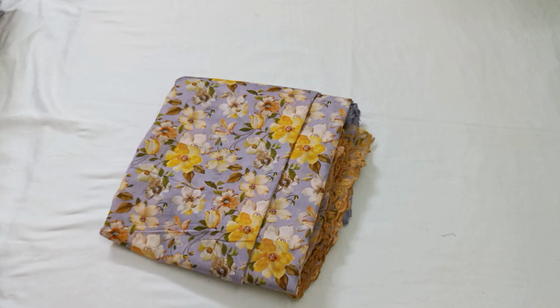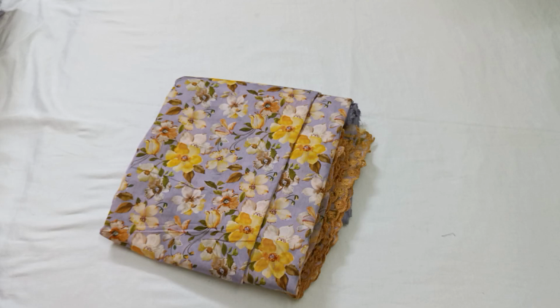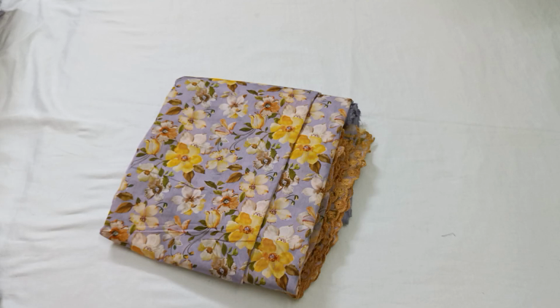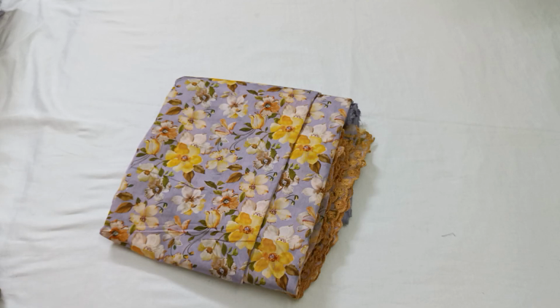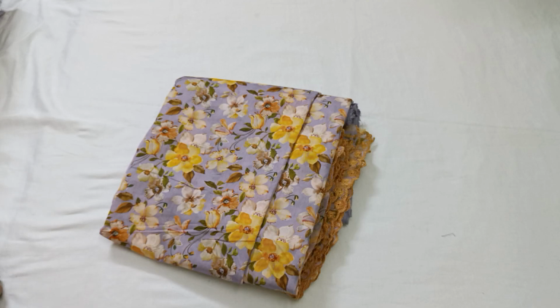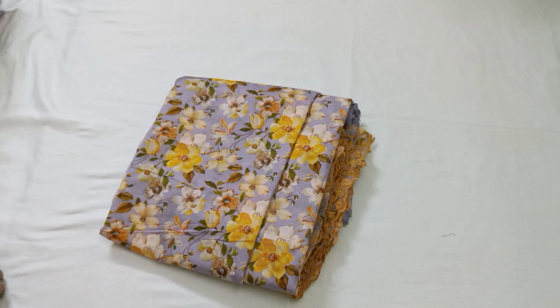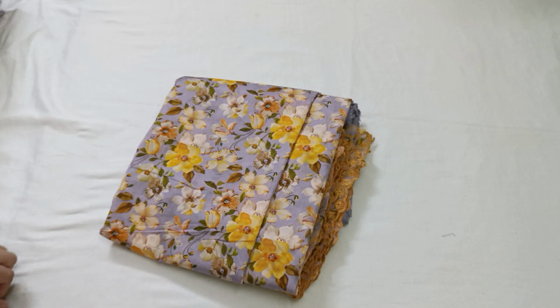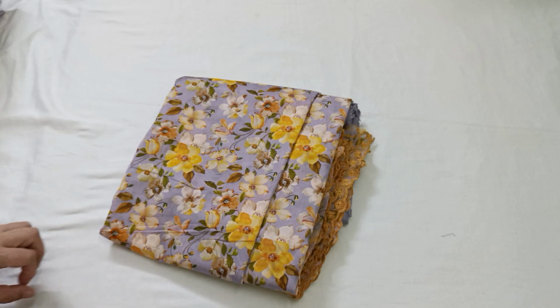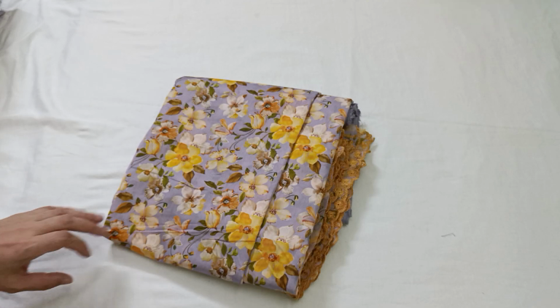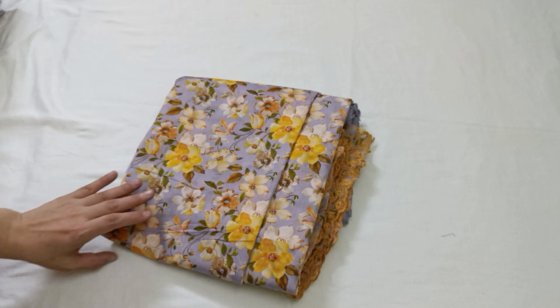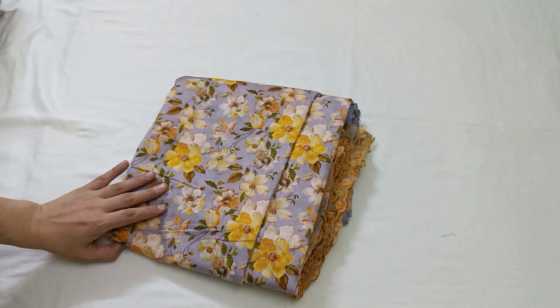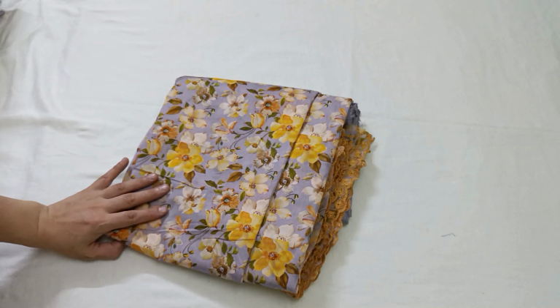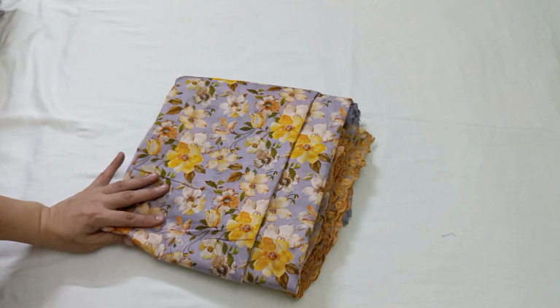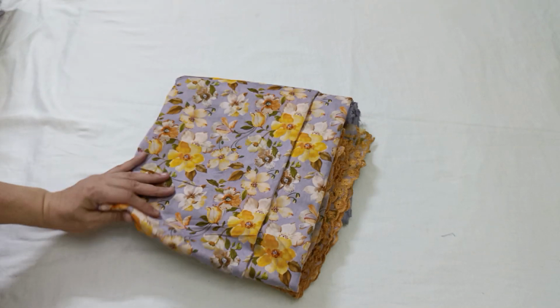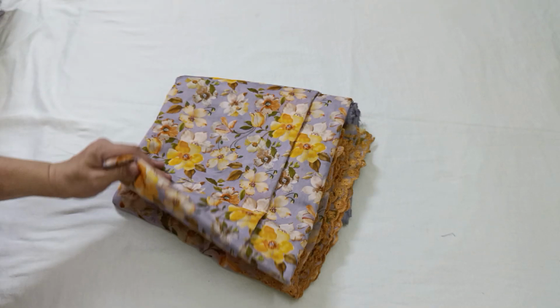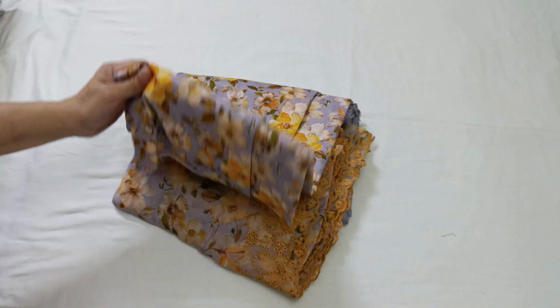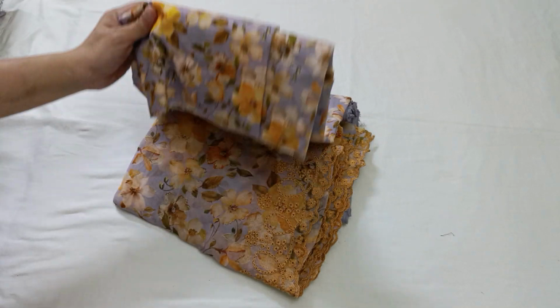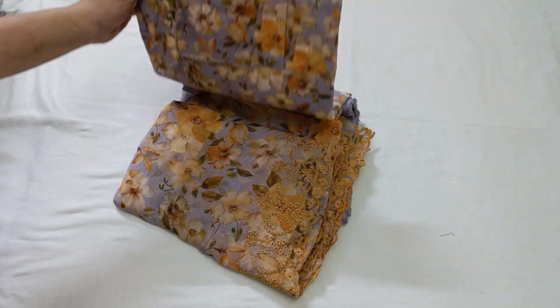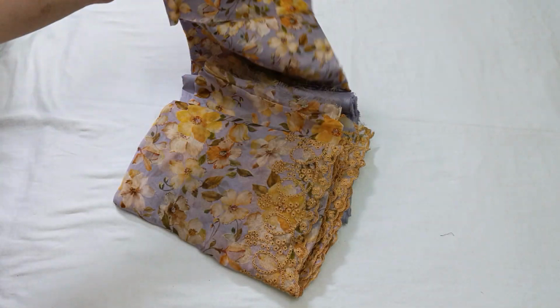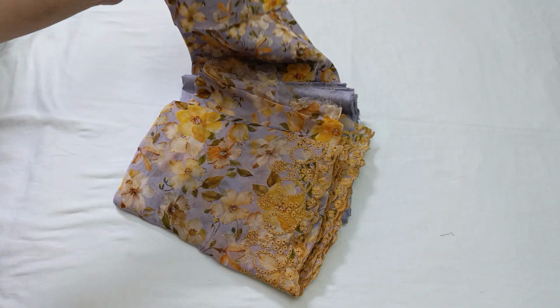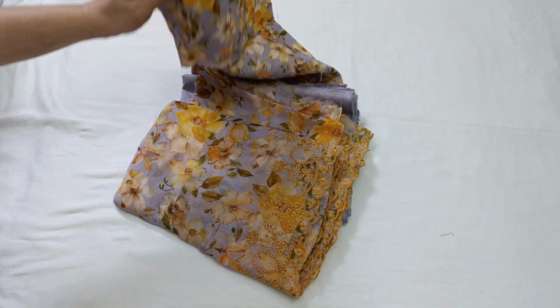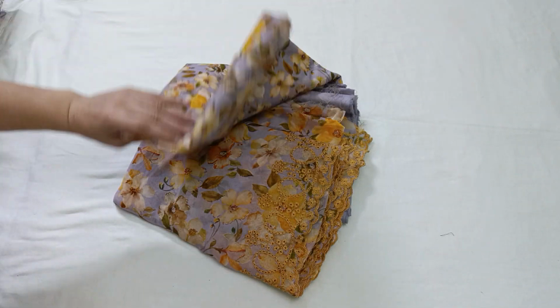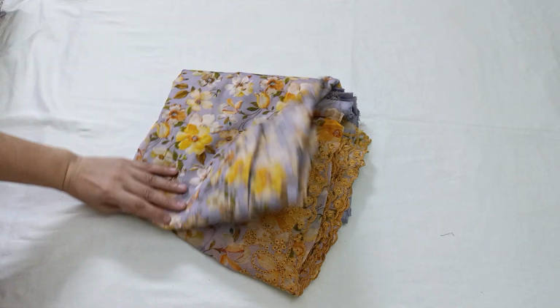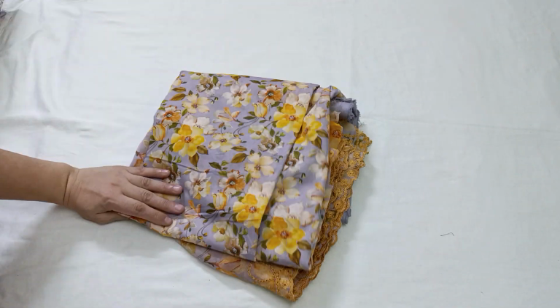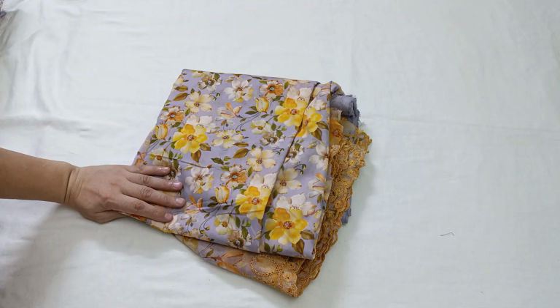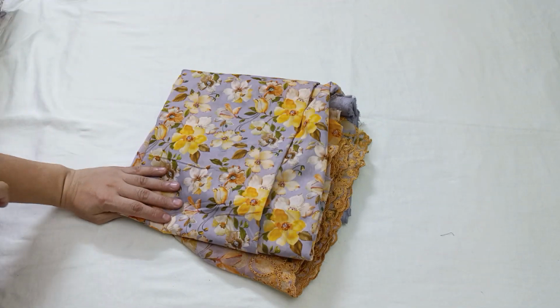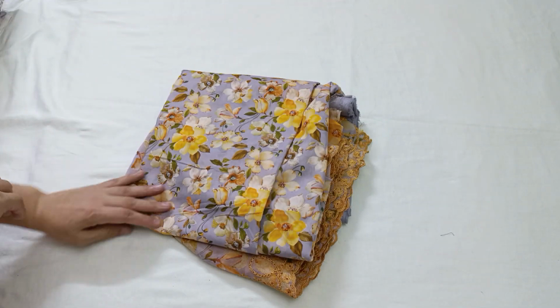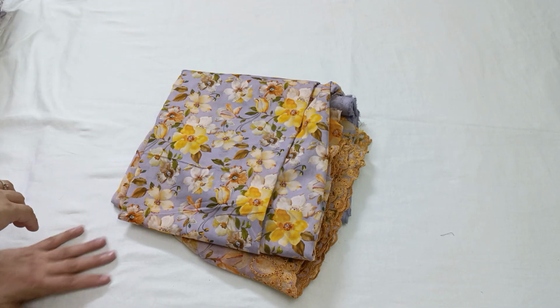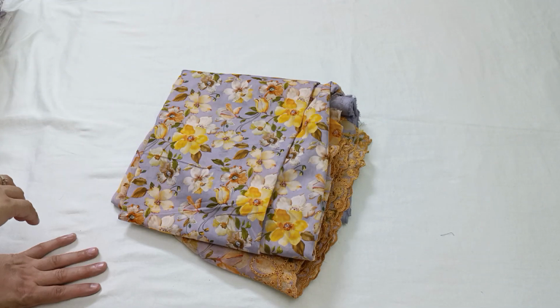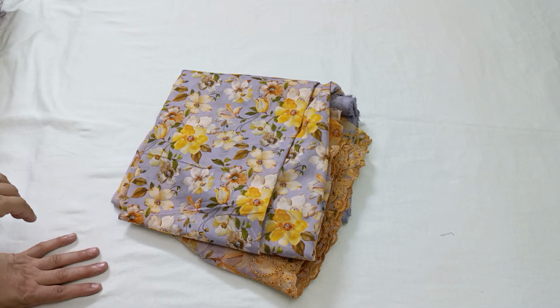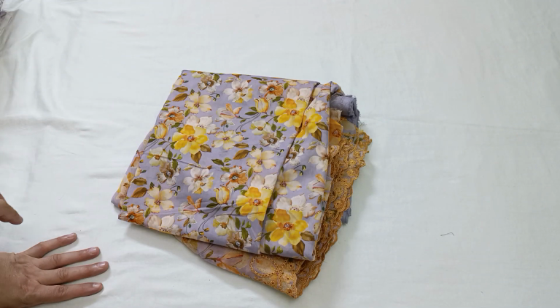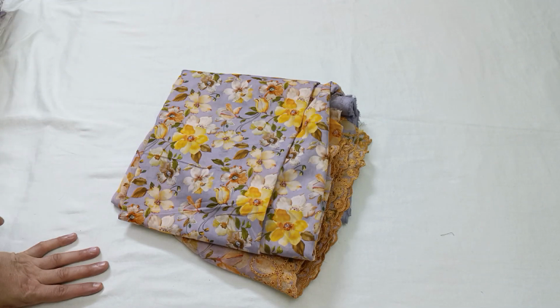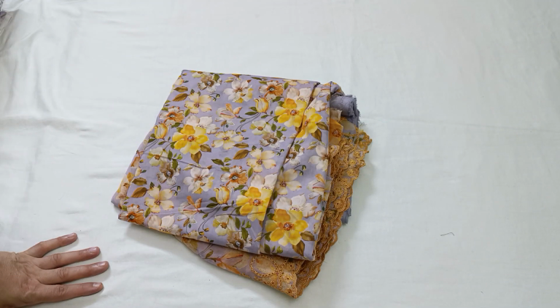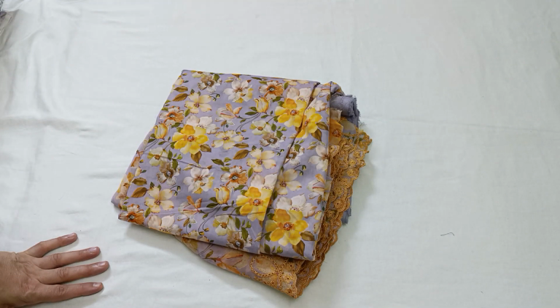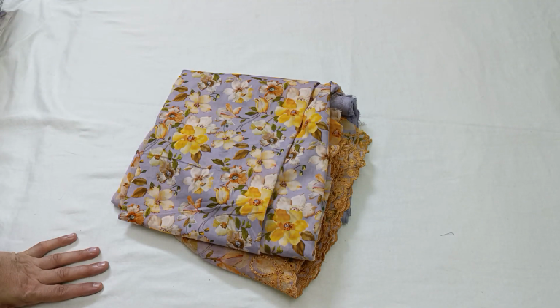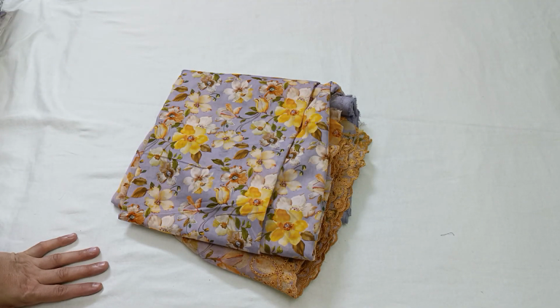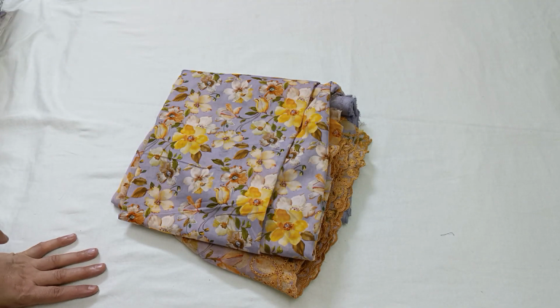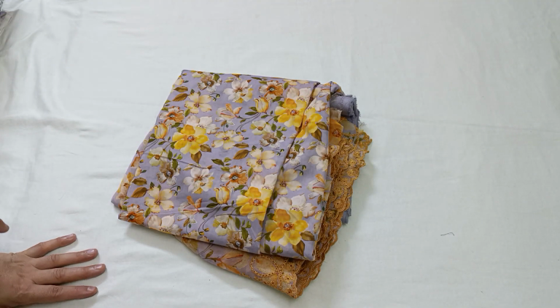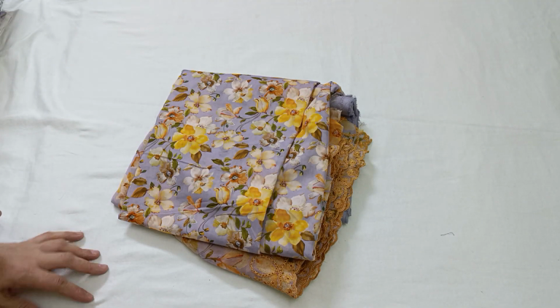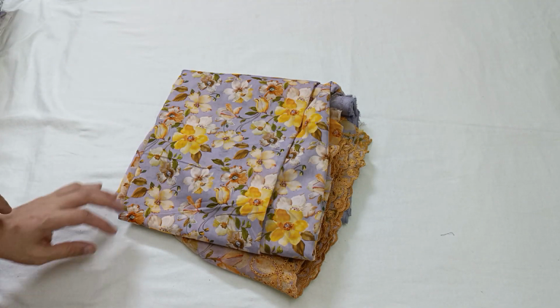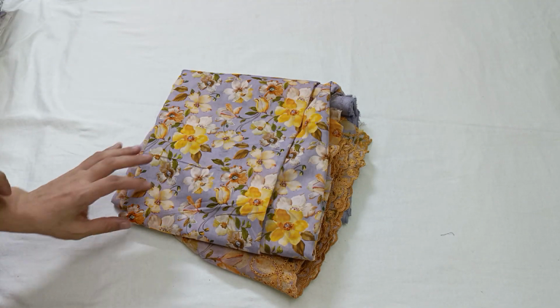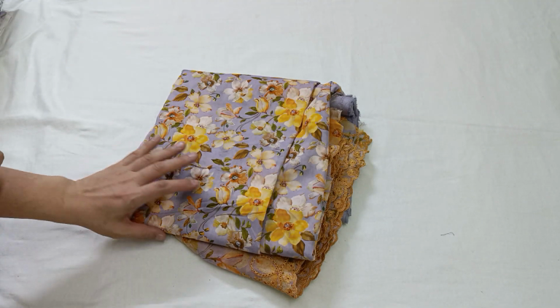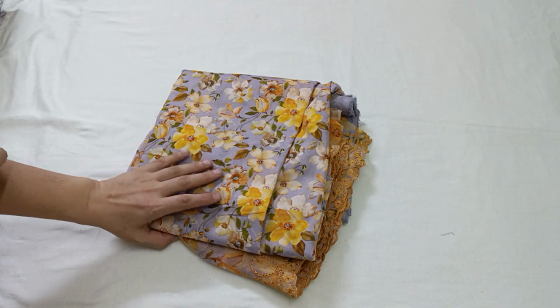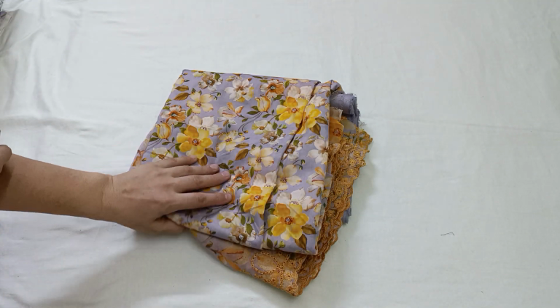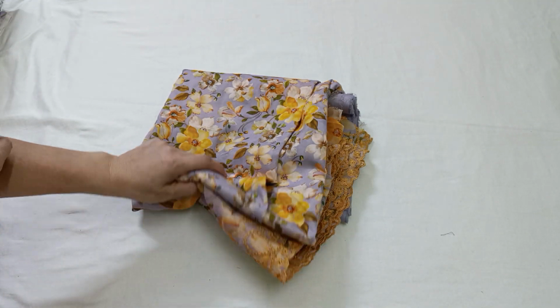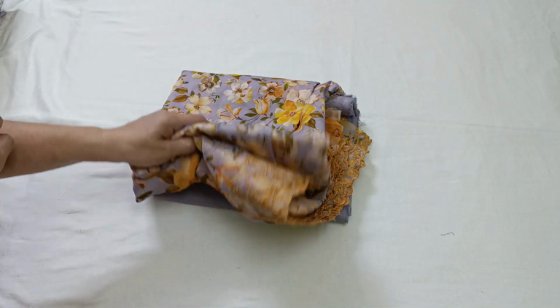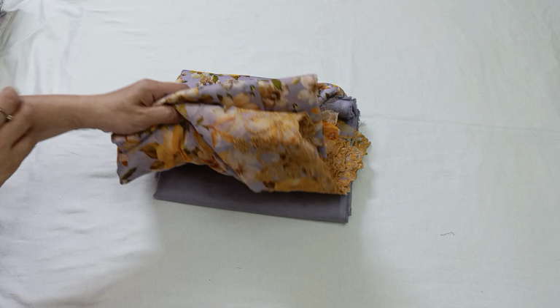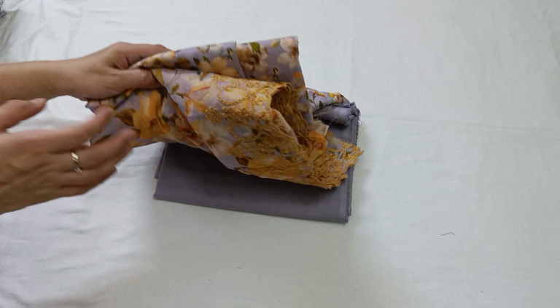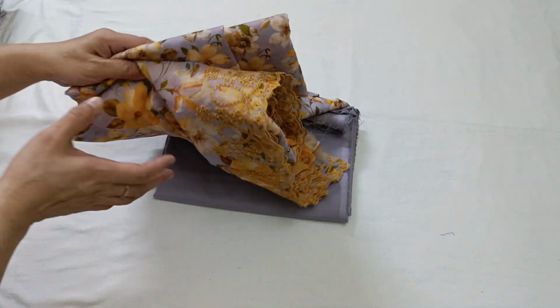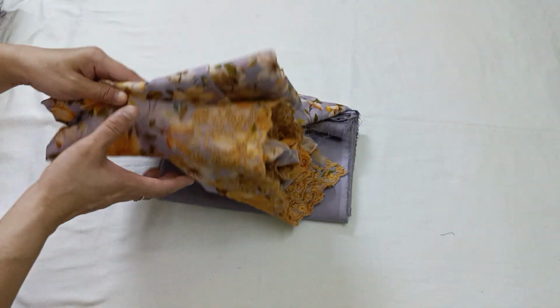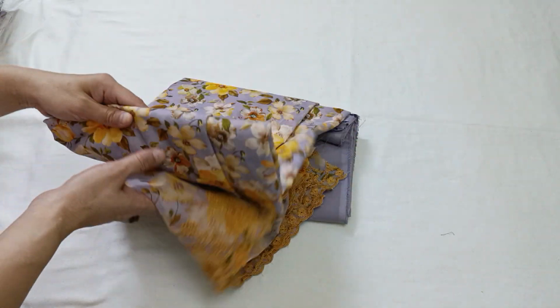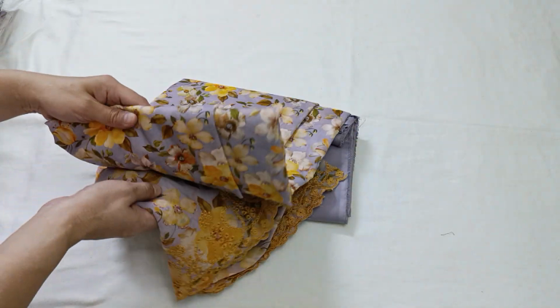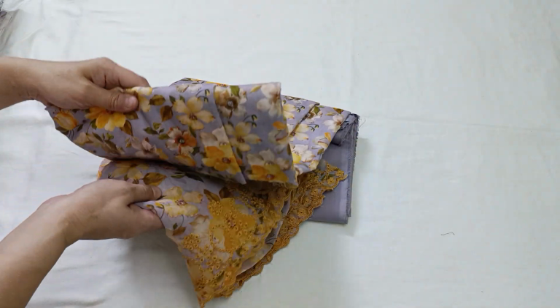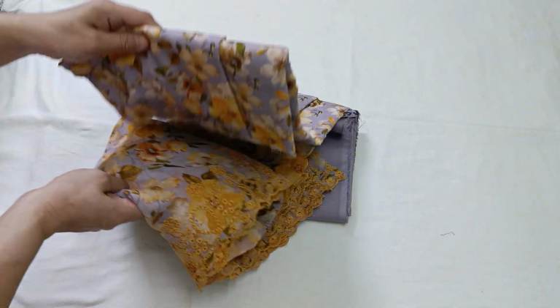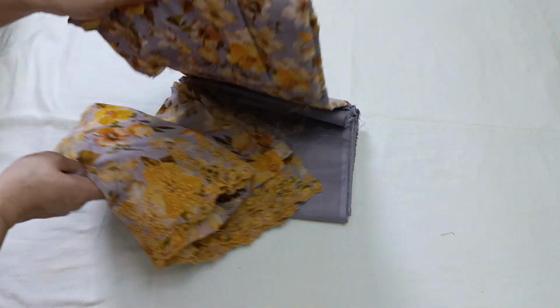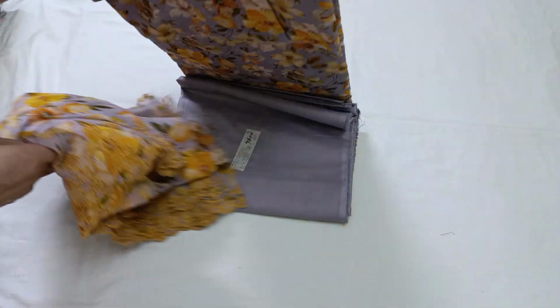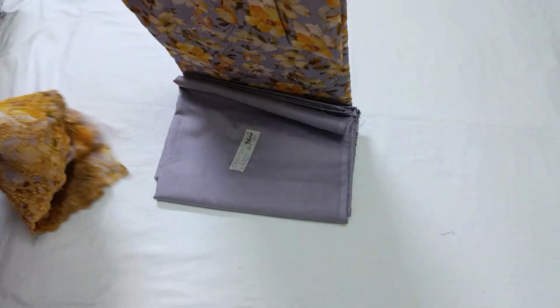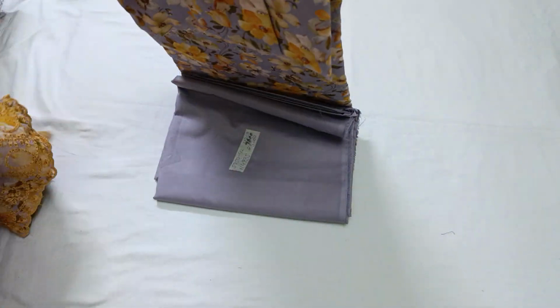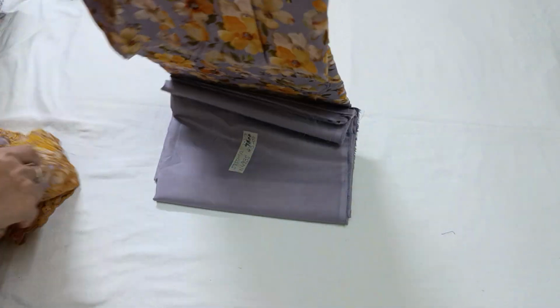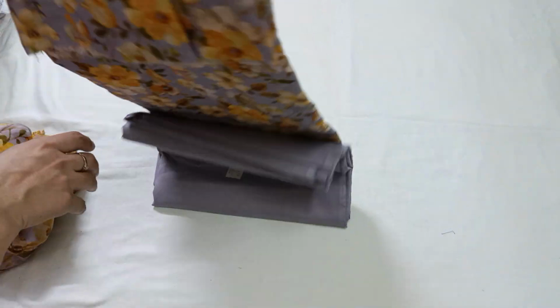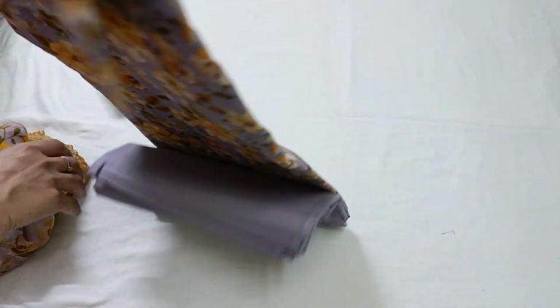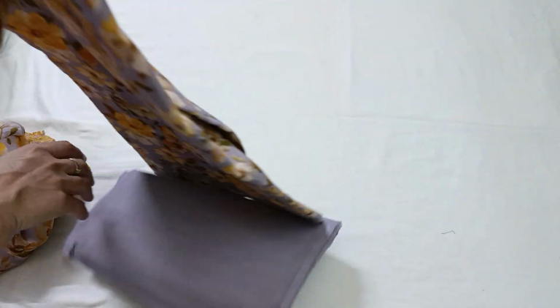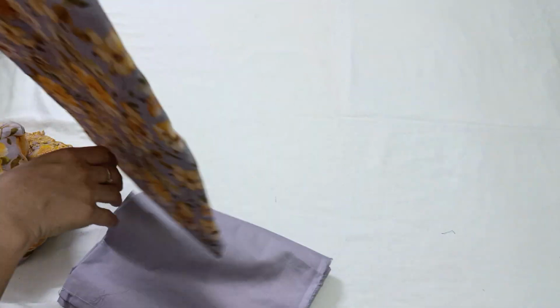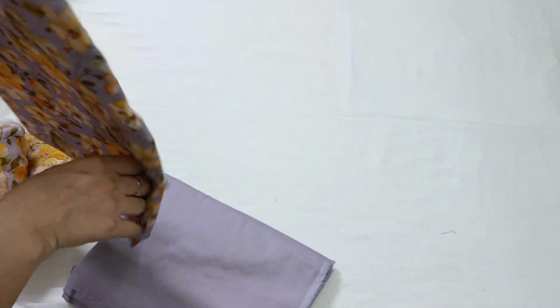Hello everyone, how are you? I hope you will be happy today. Today I will show you some un-stitched articles of lawns.